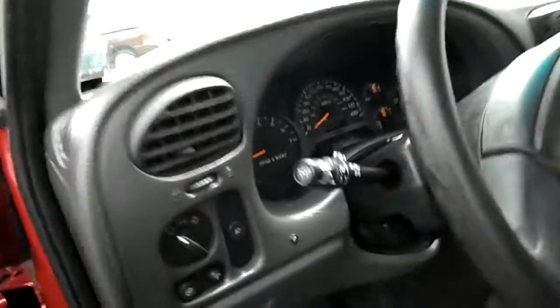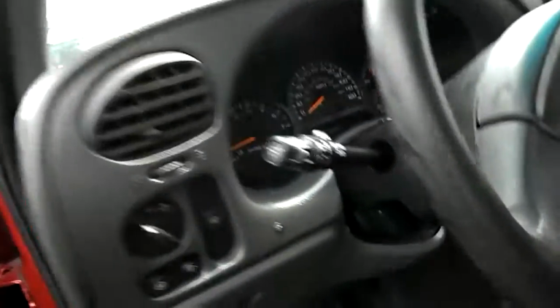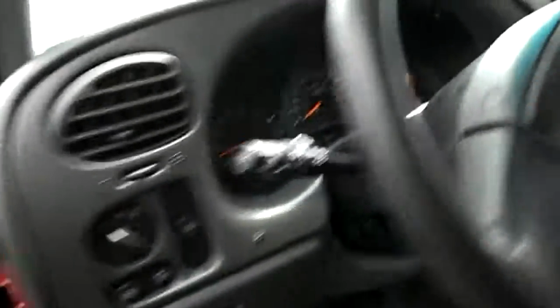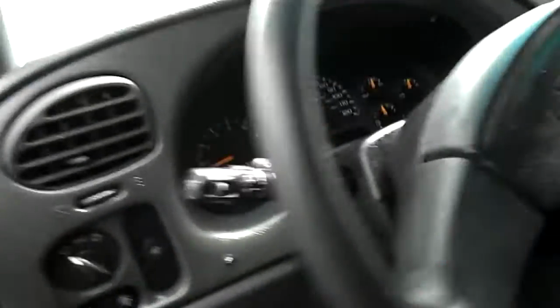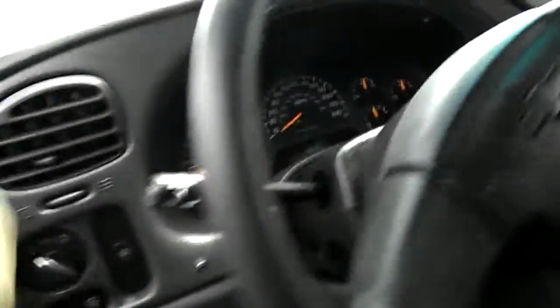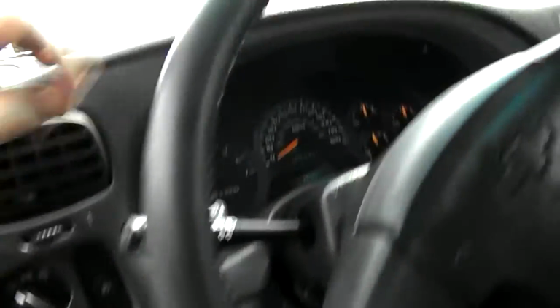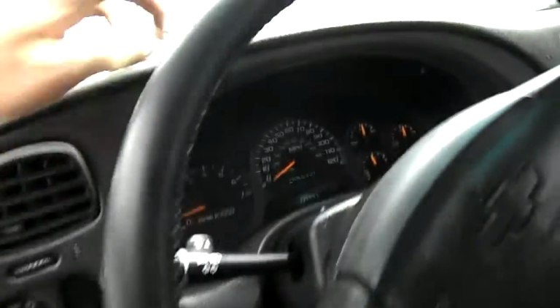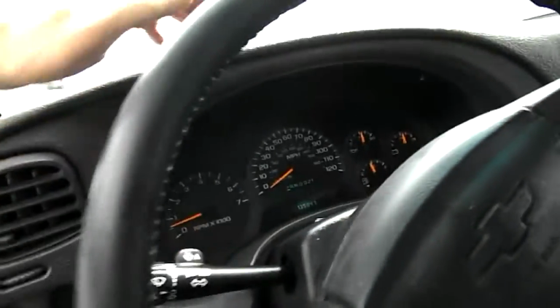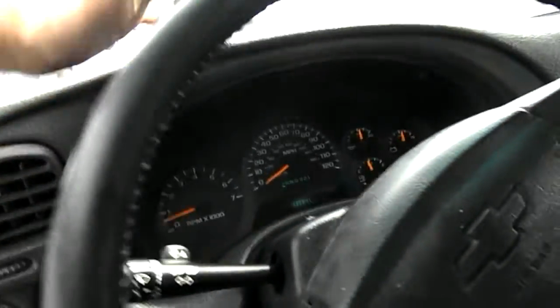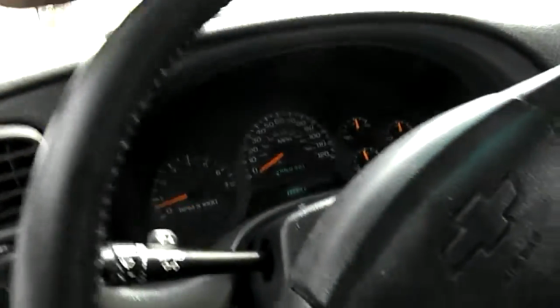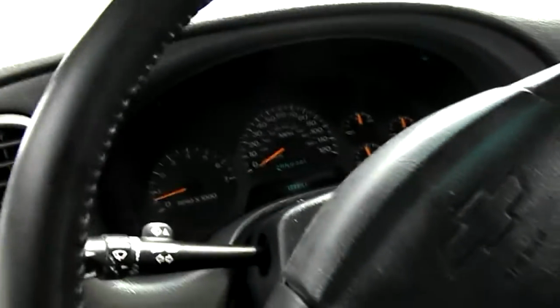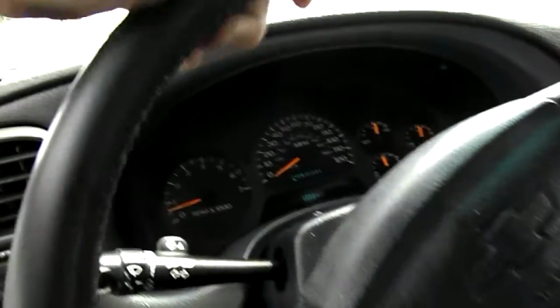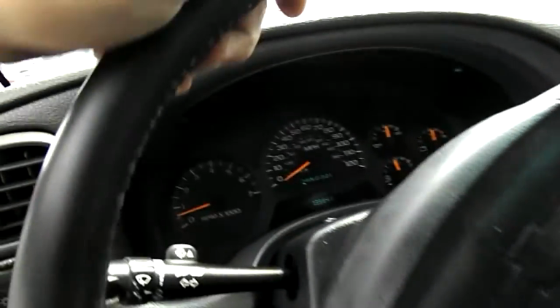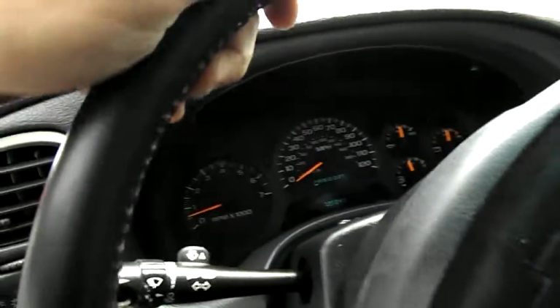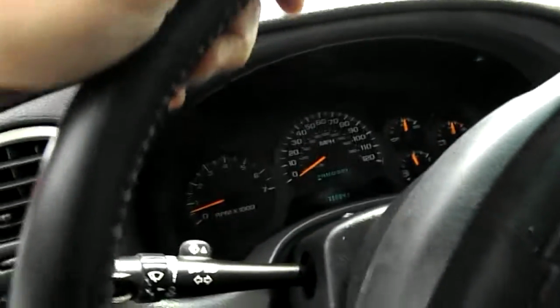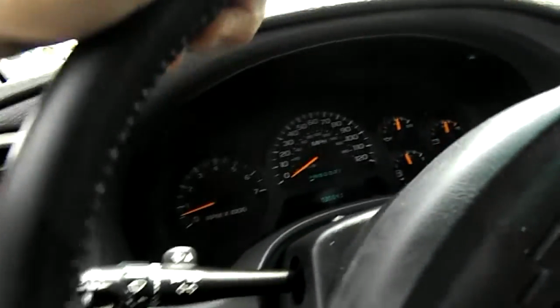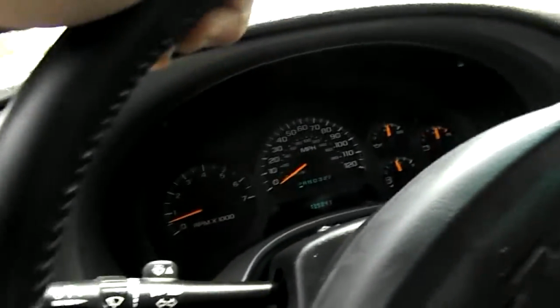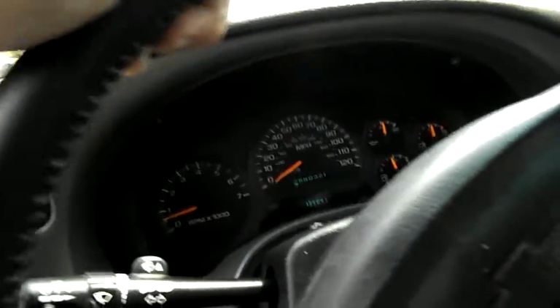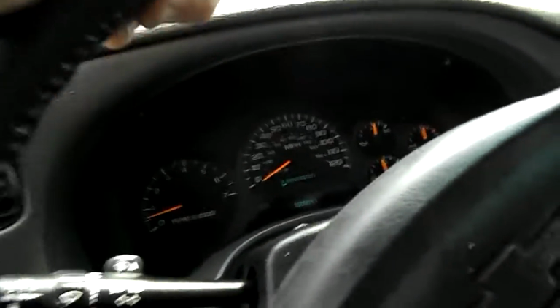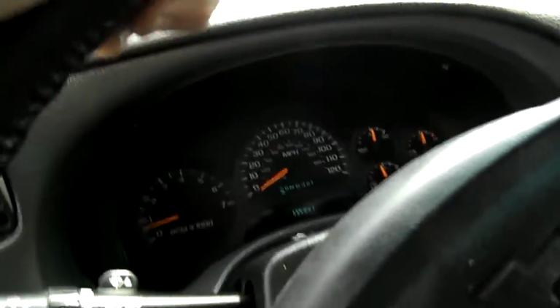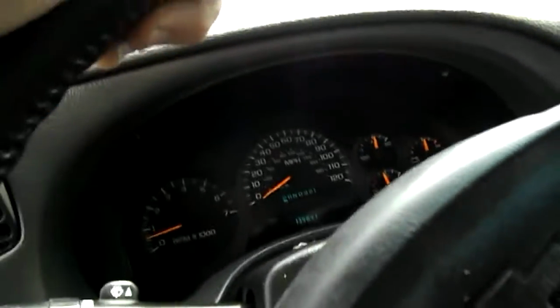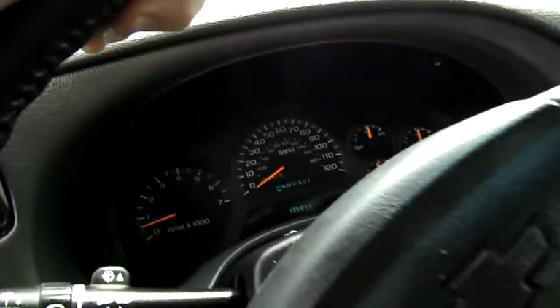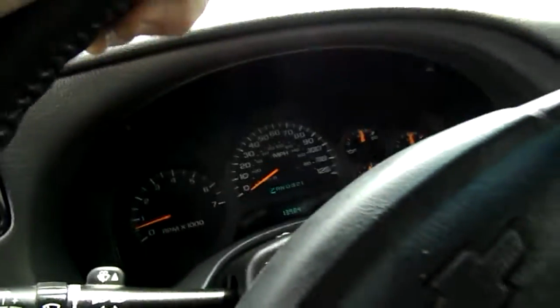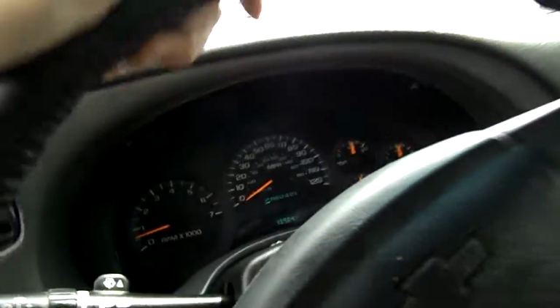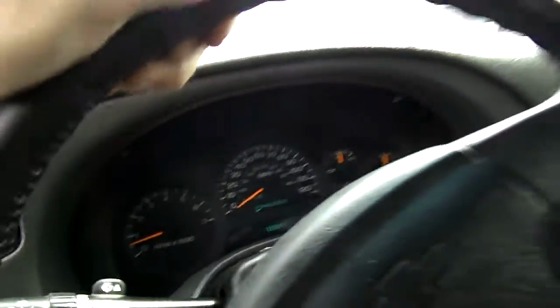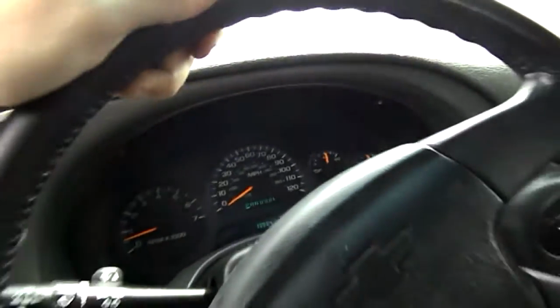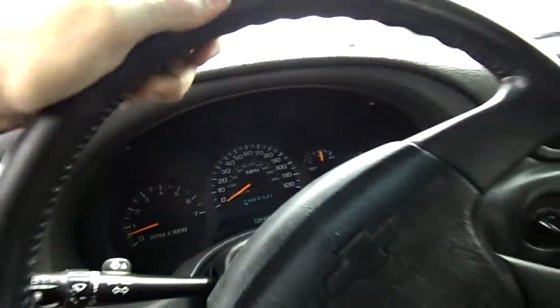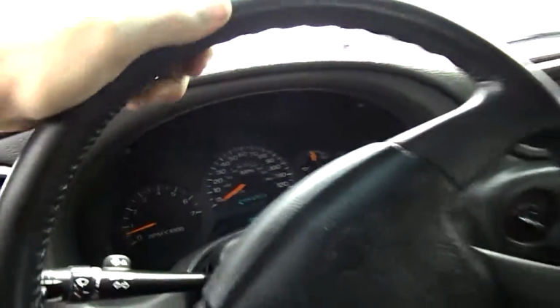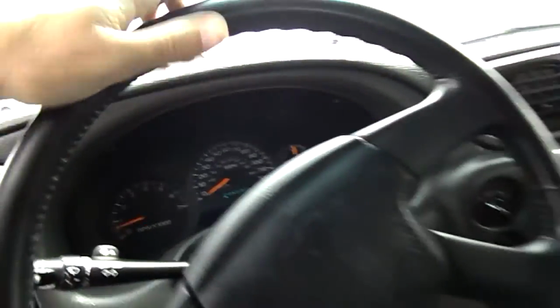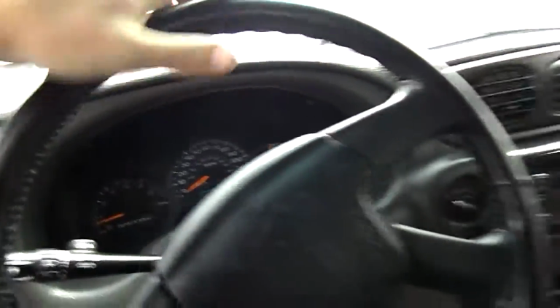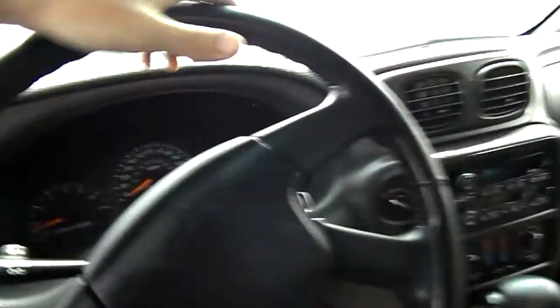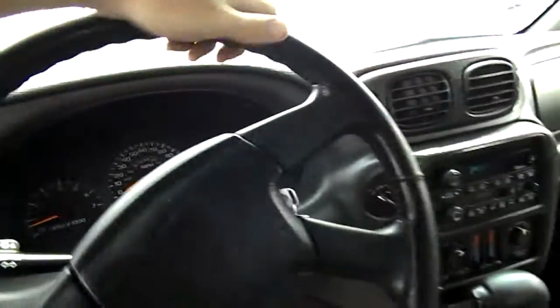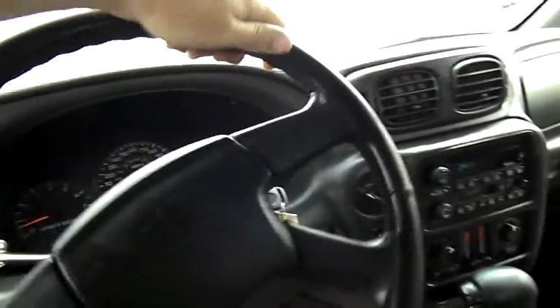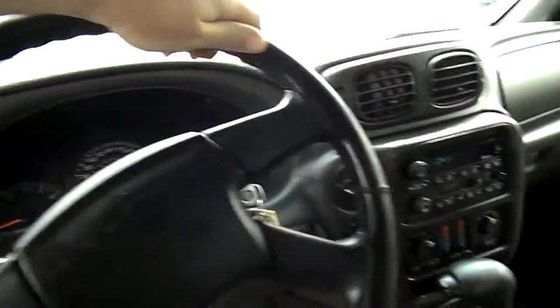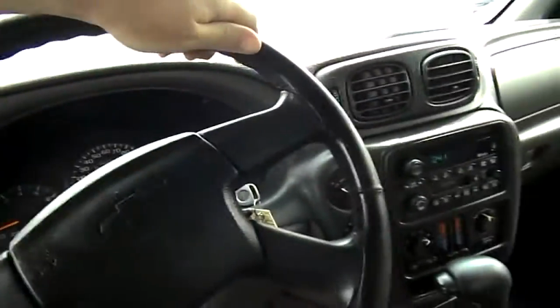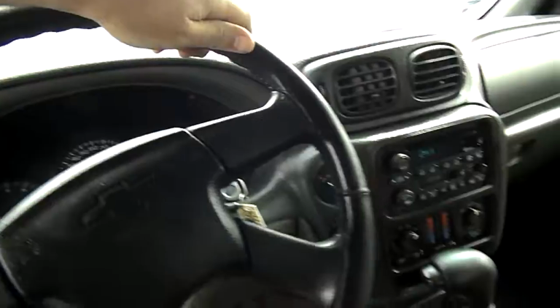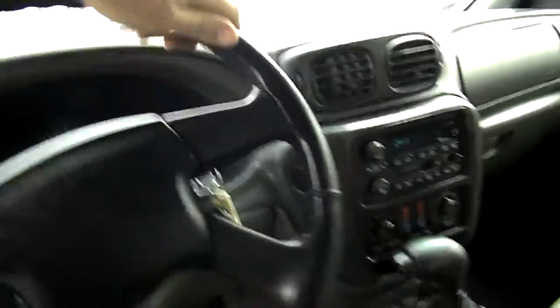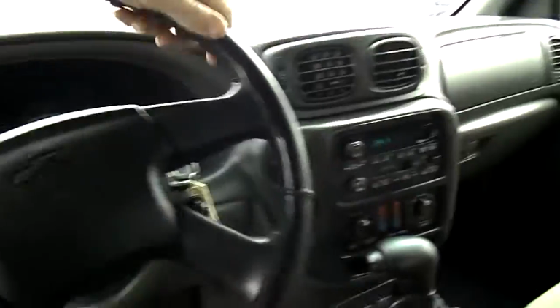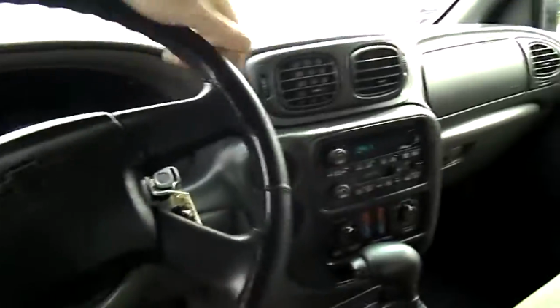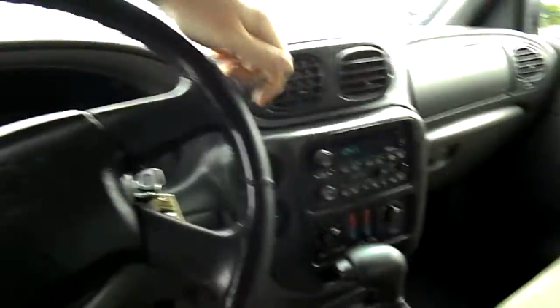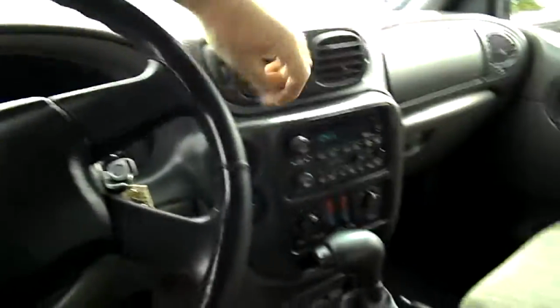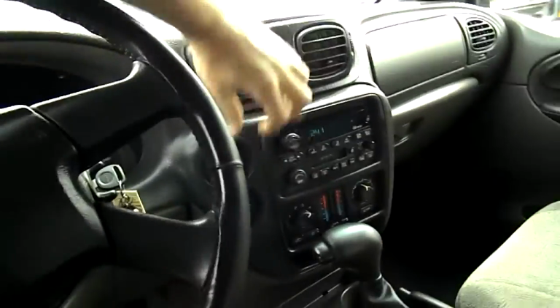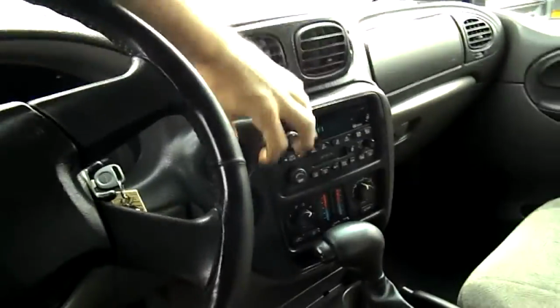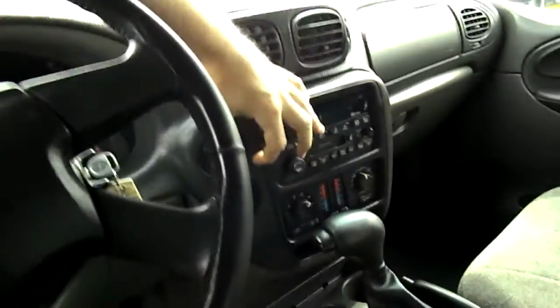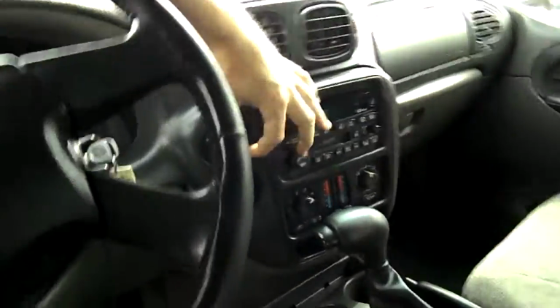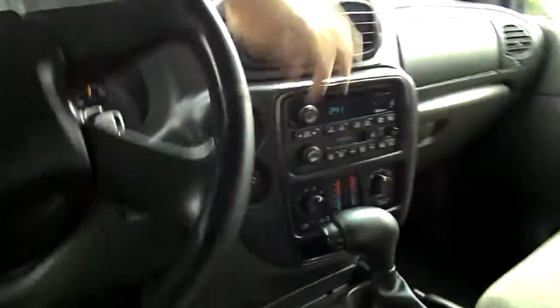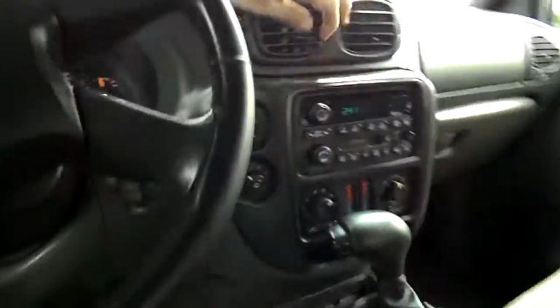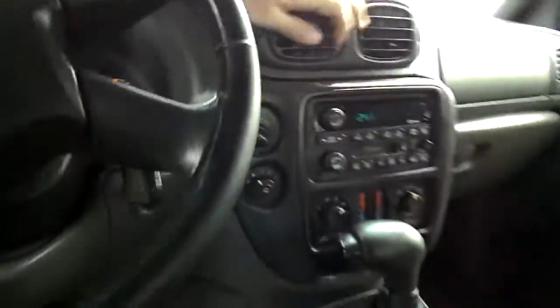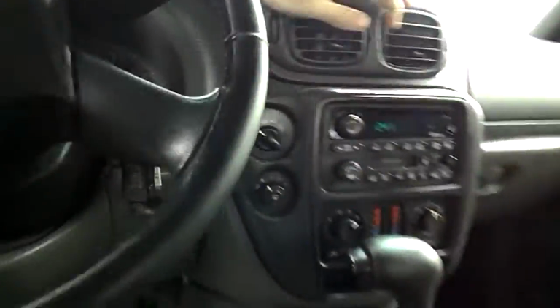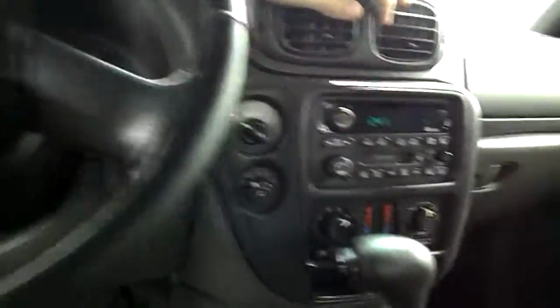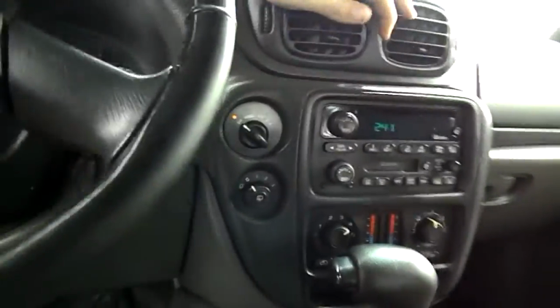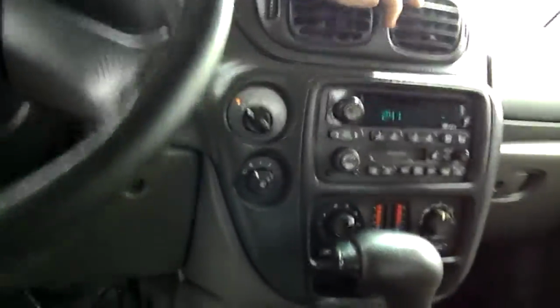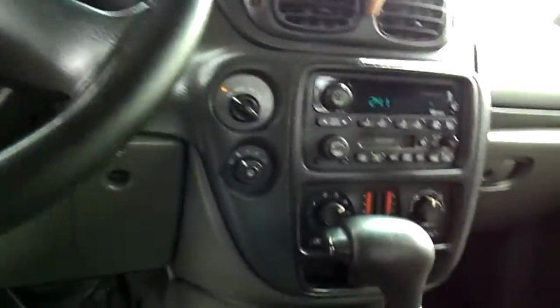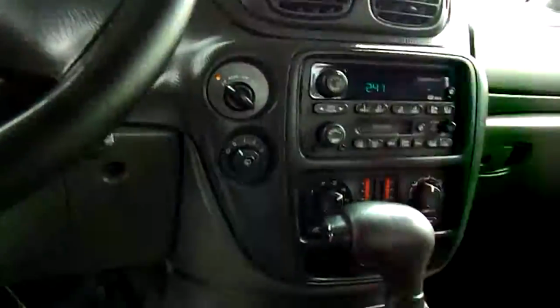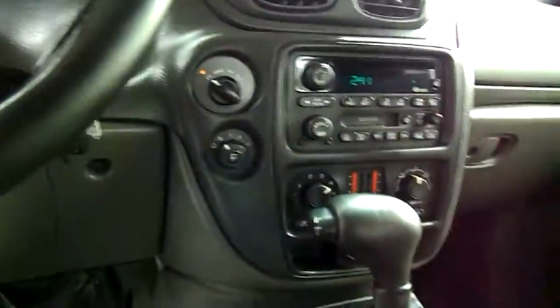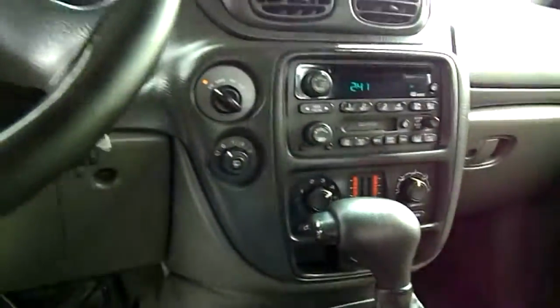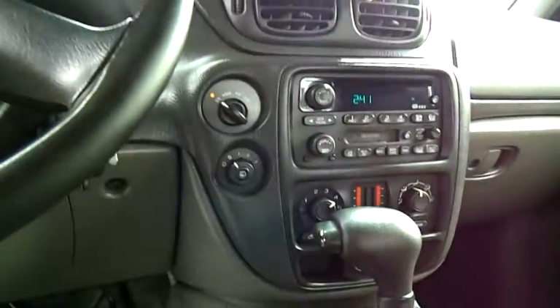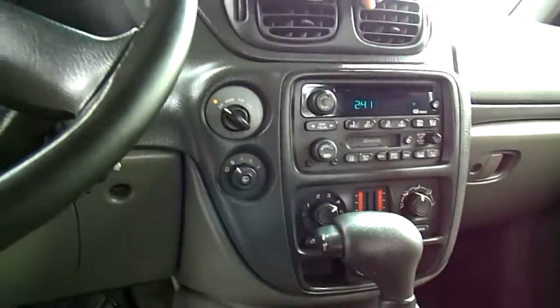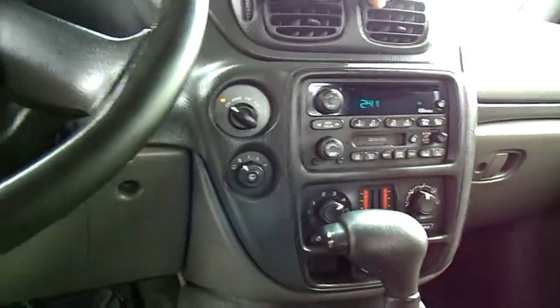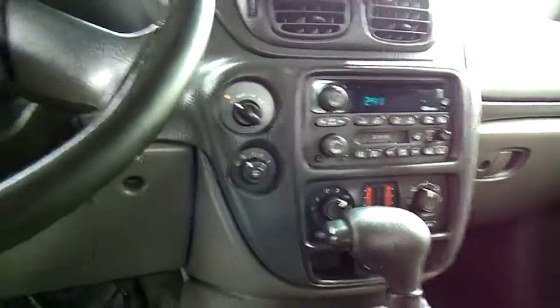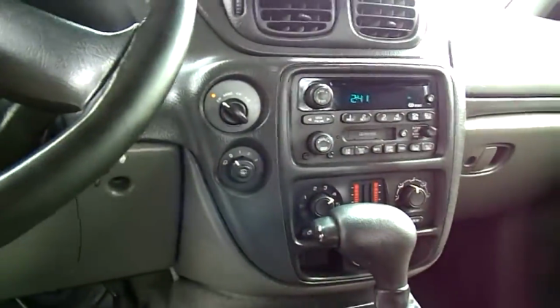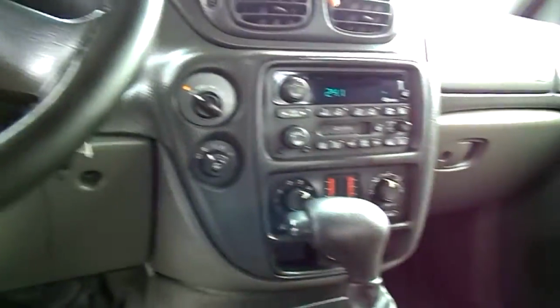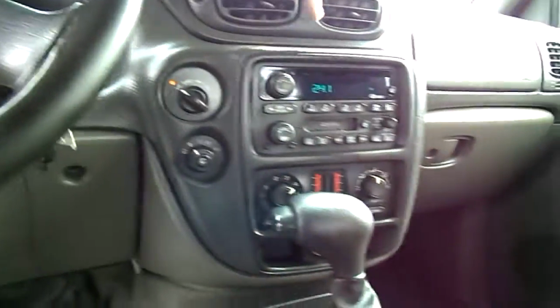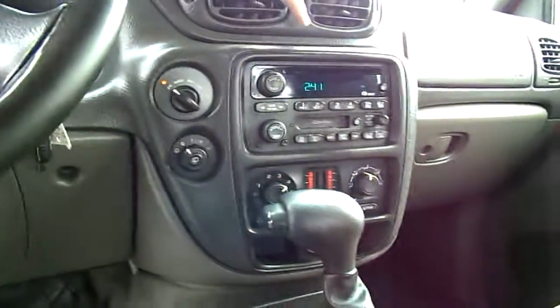I've got a tachometer. Notice the miles — it's at 139,000 miles. This is a four-wheel drive vehicle.